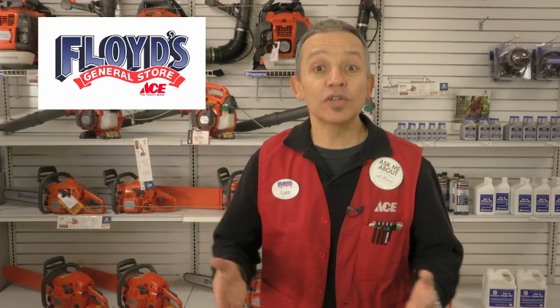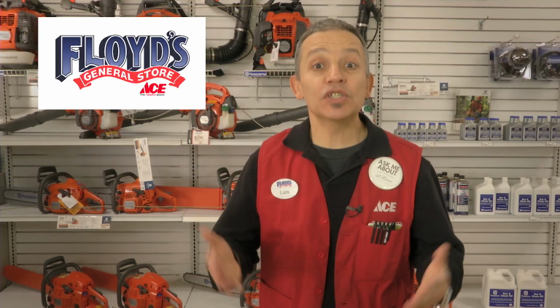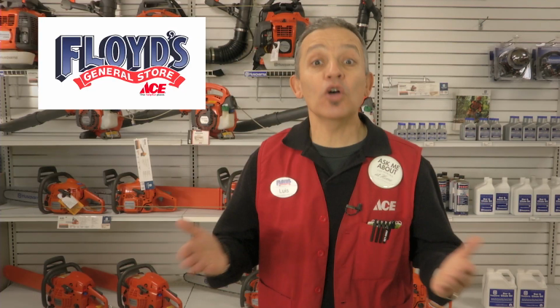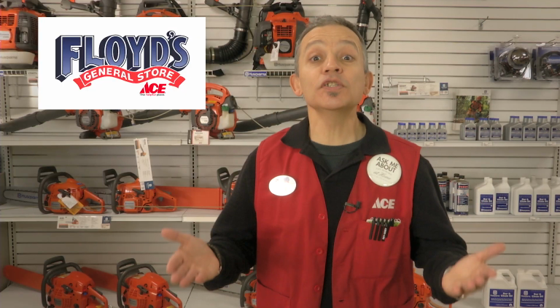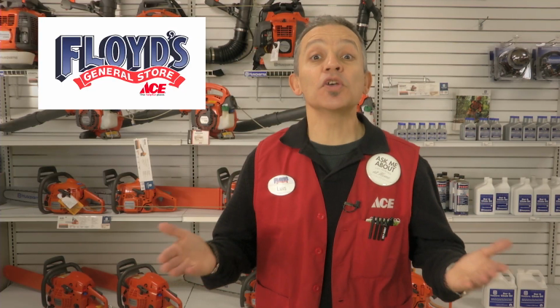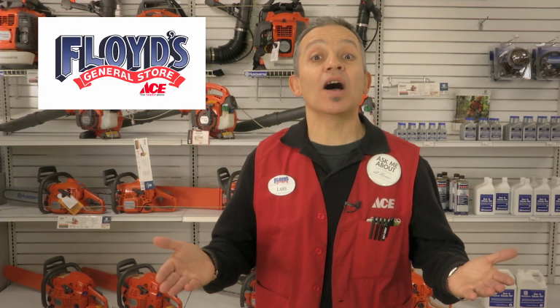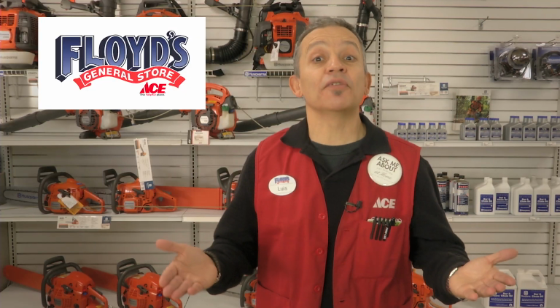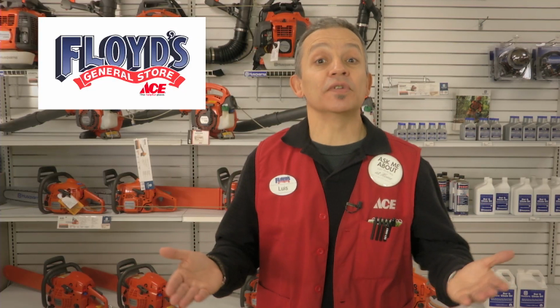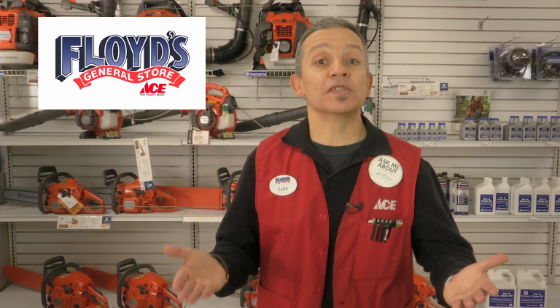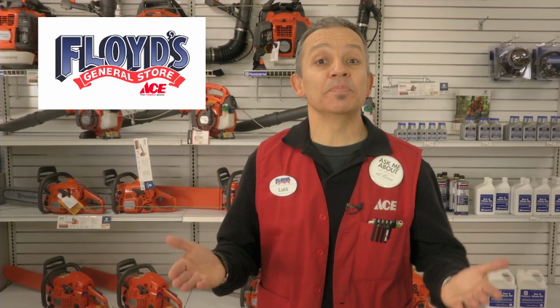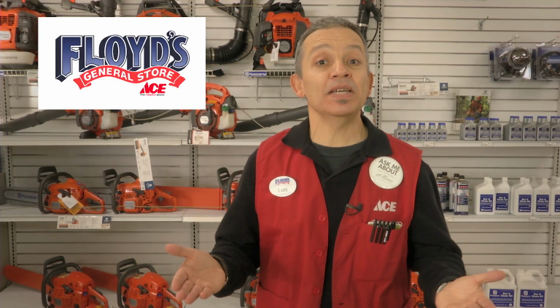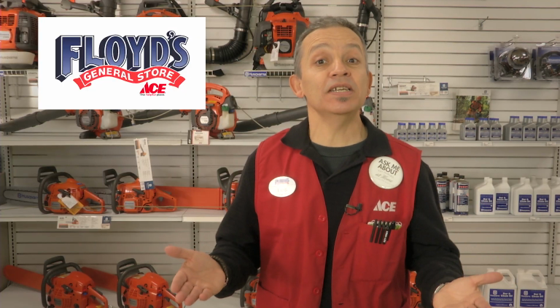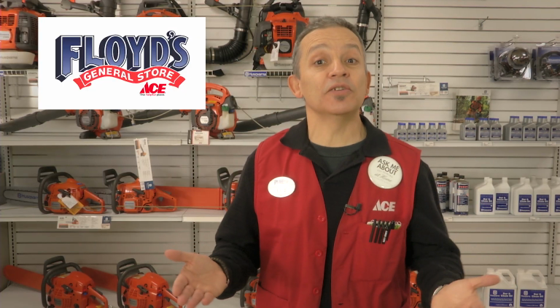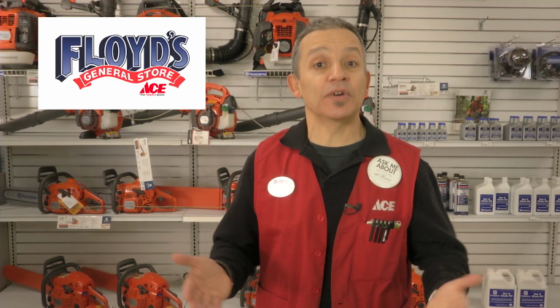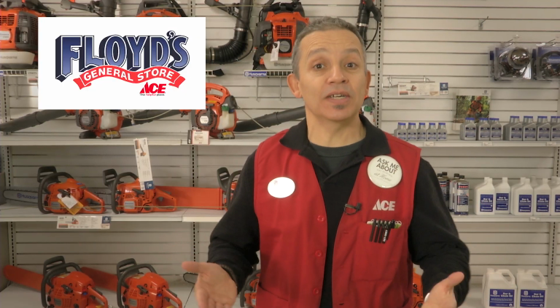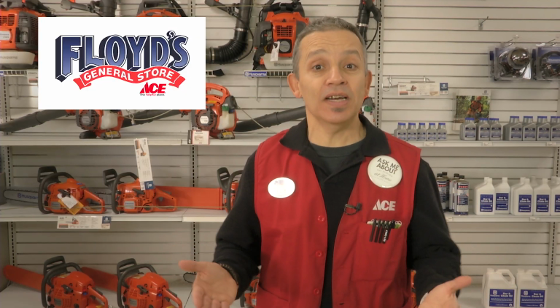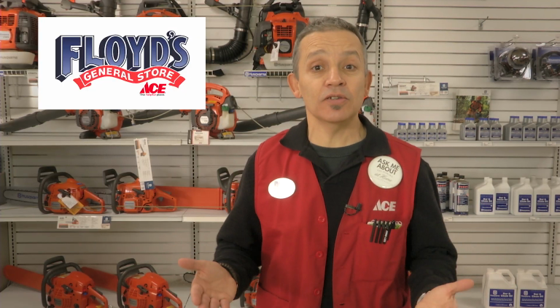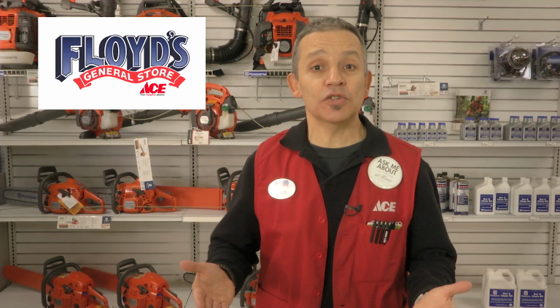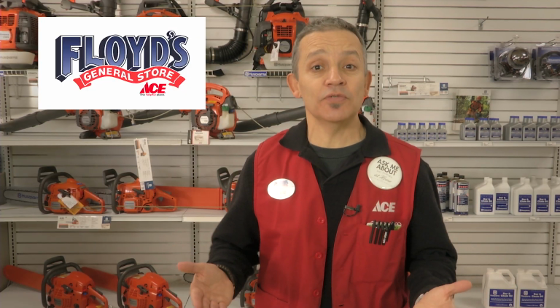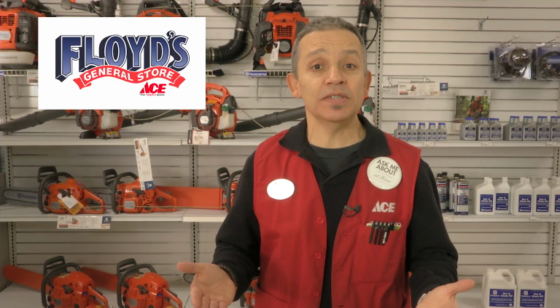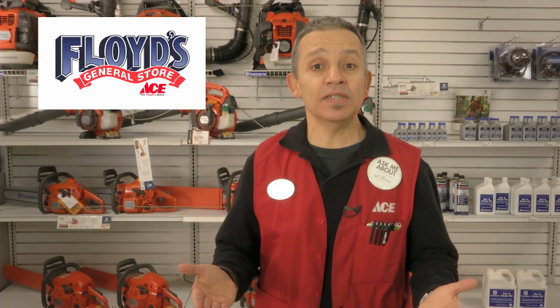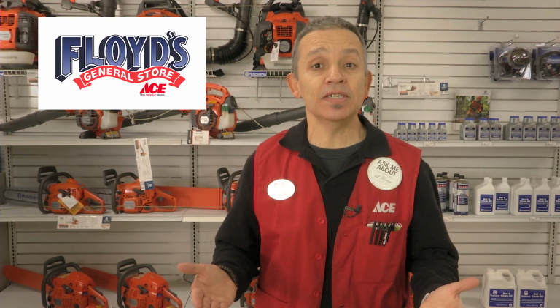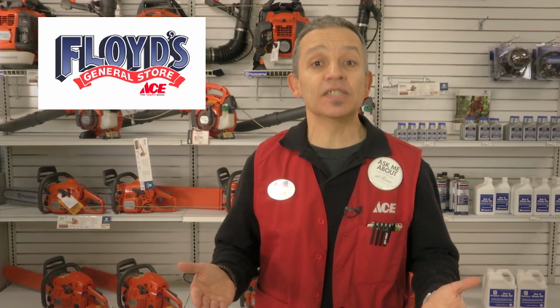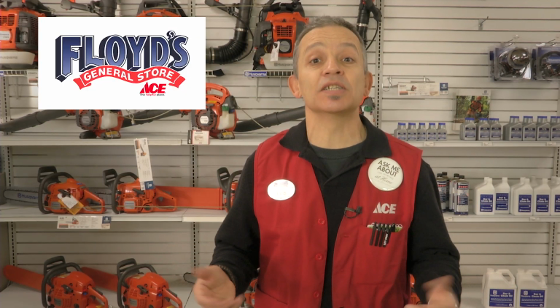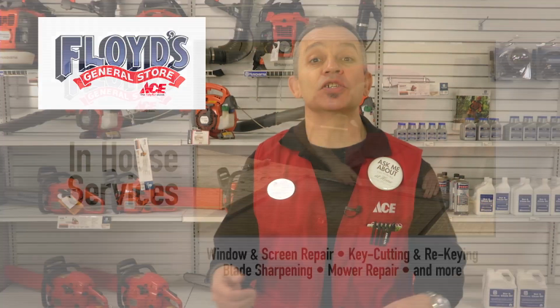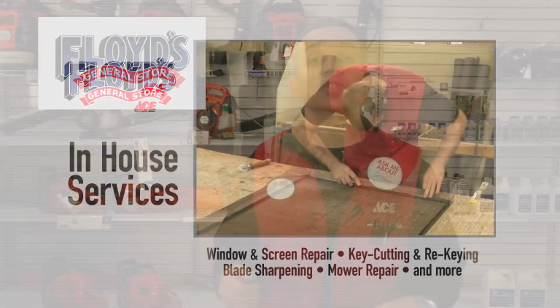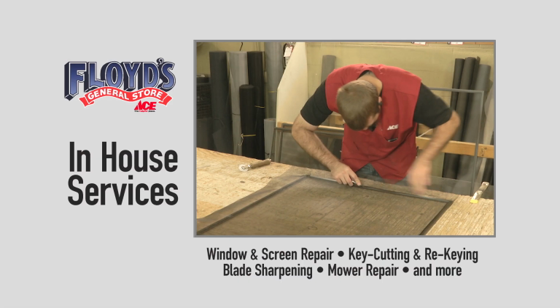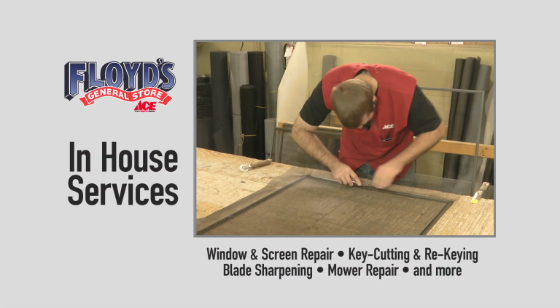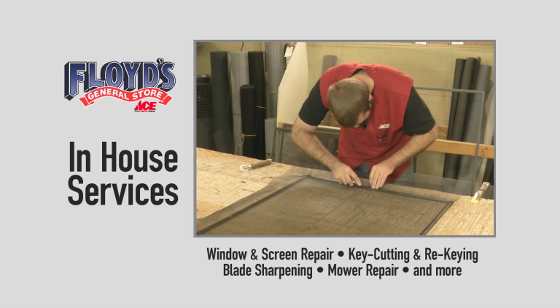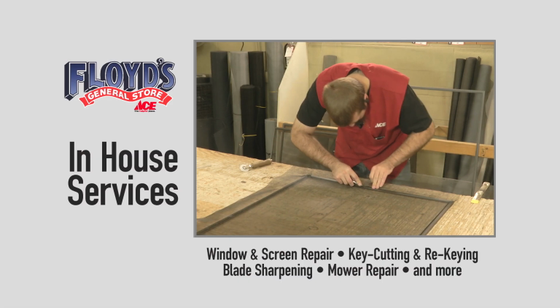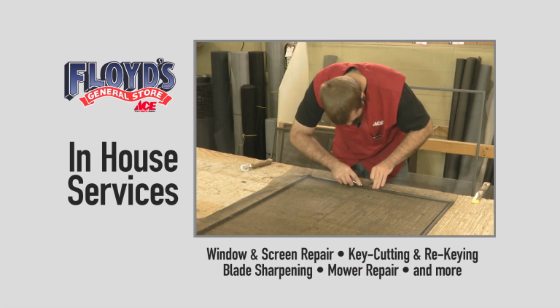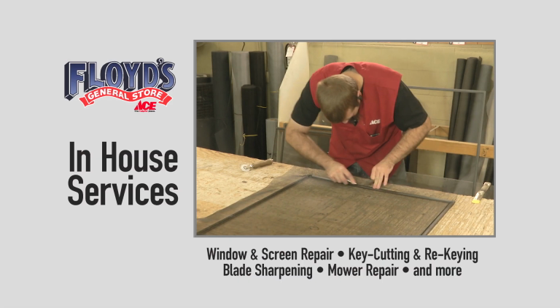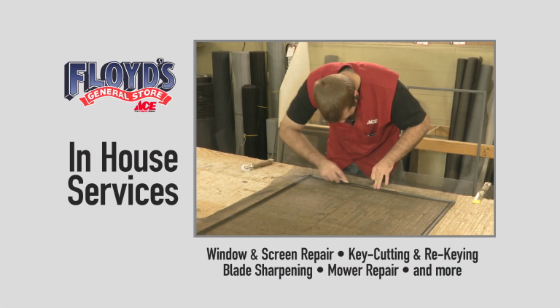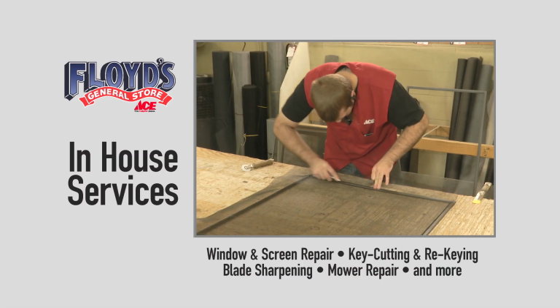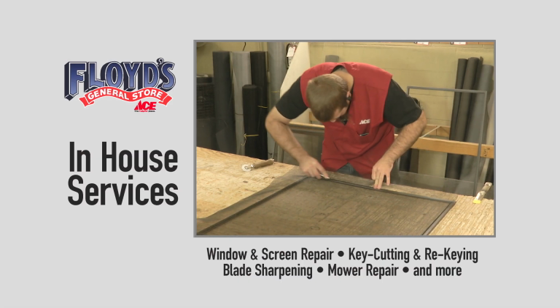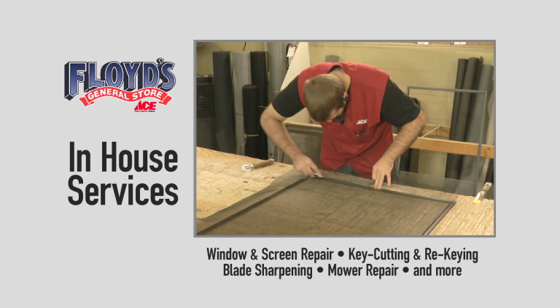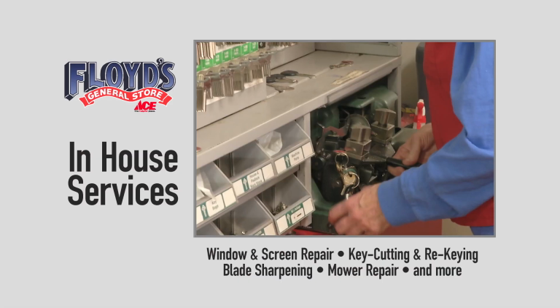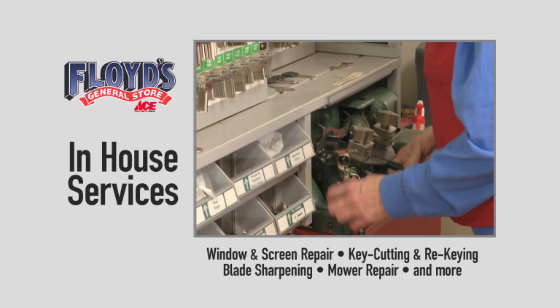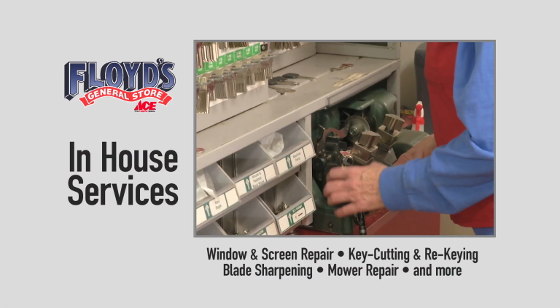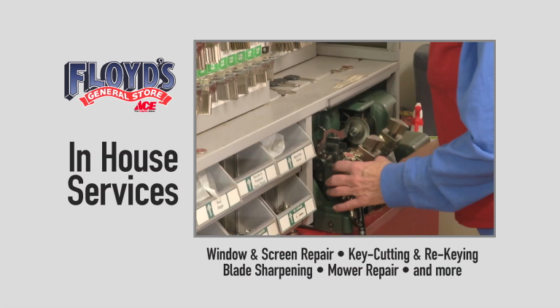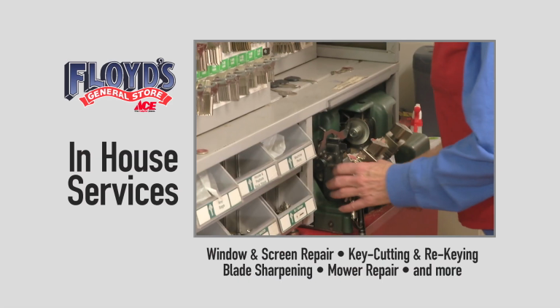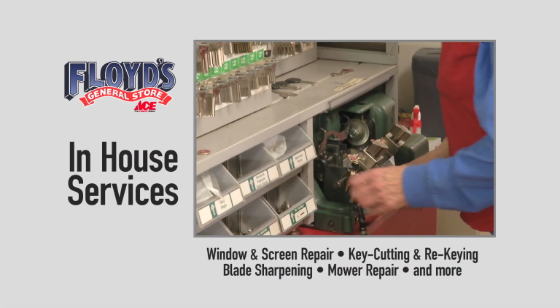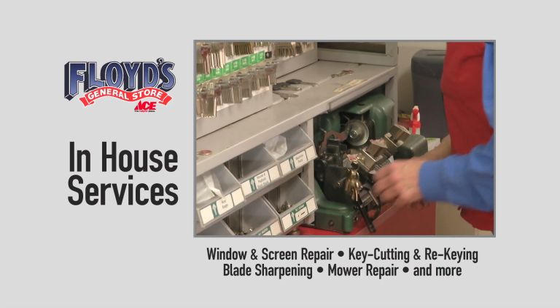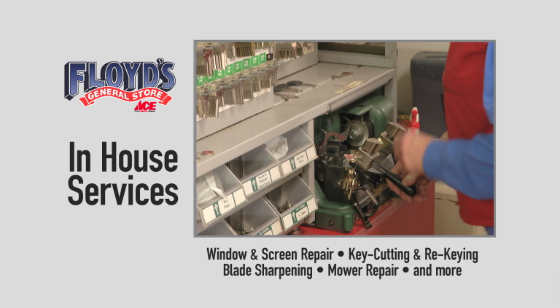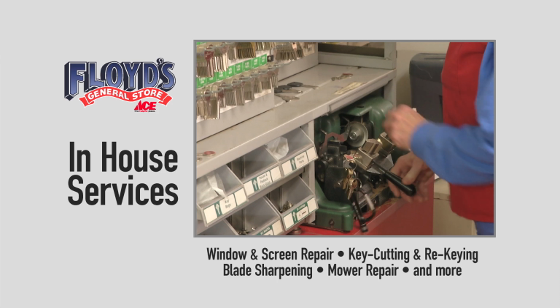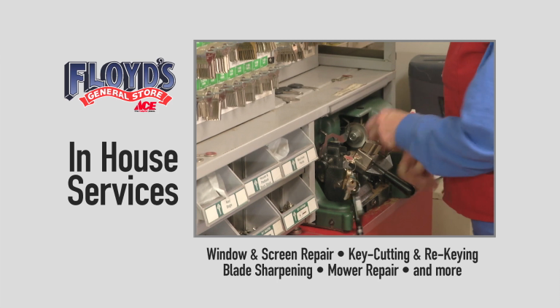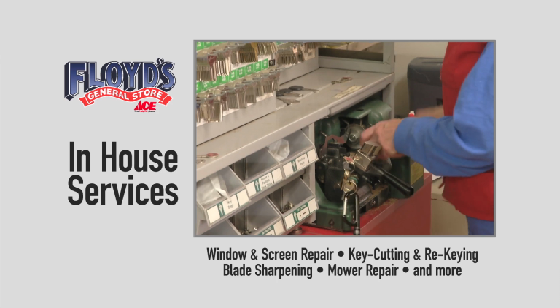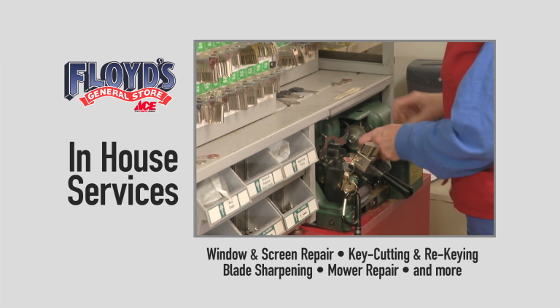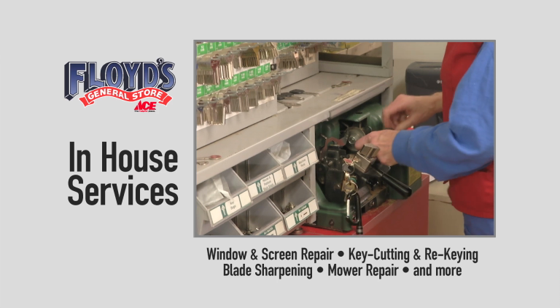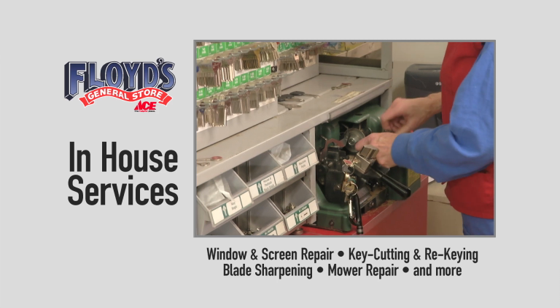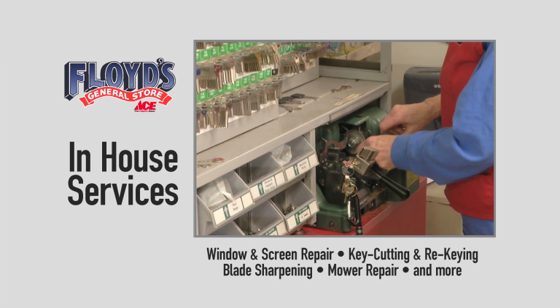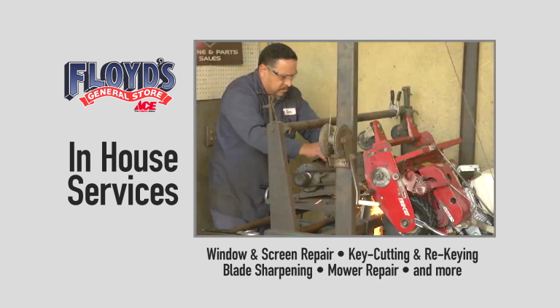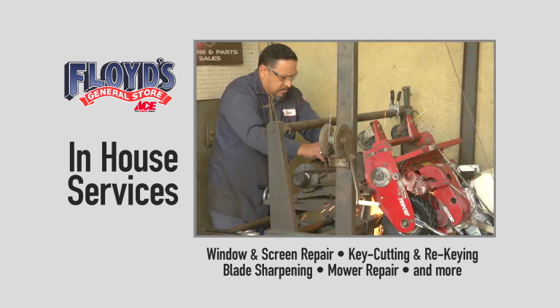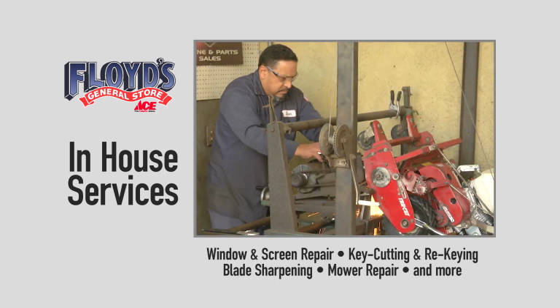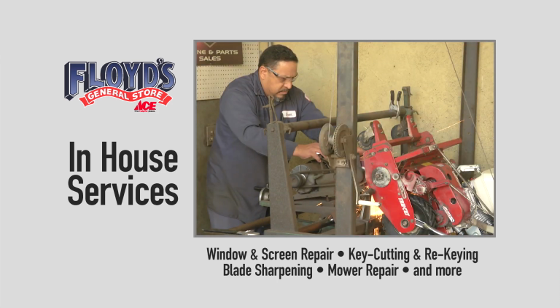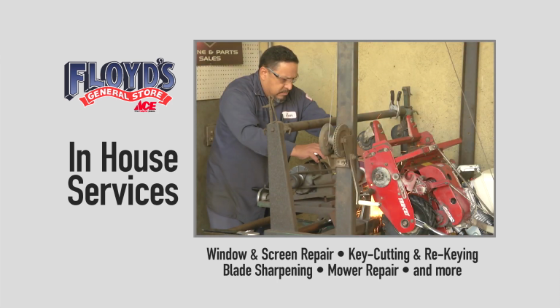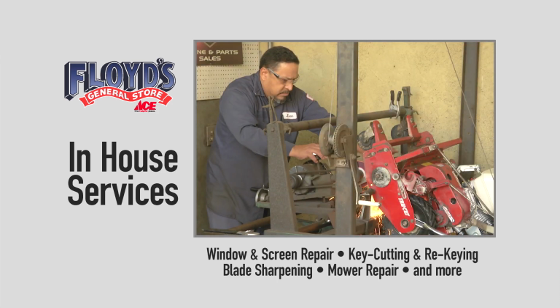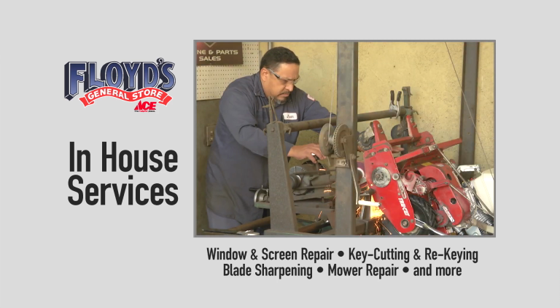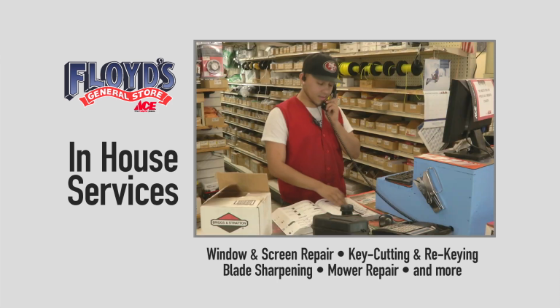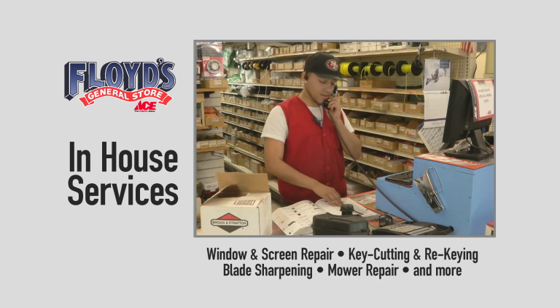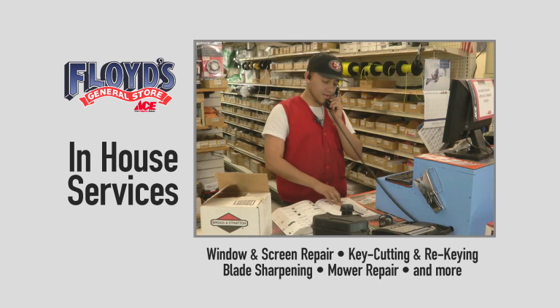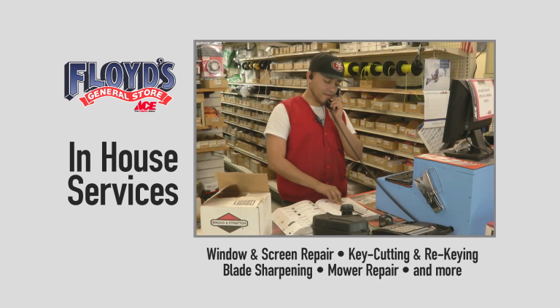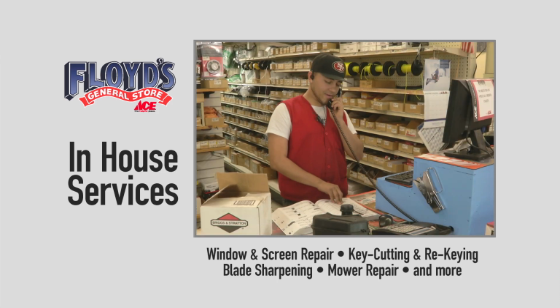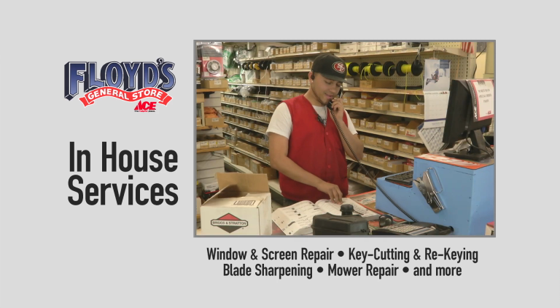Floyd's also offers many of our in-house services such as window and screen repair, key cutting, re-keying, blade strapping, and more repair.